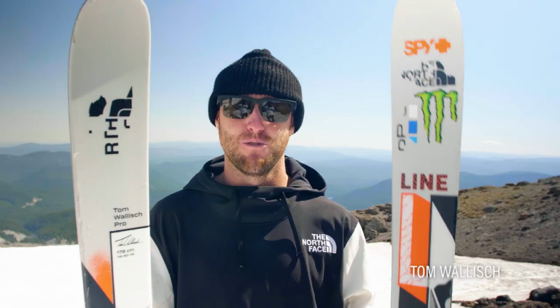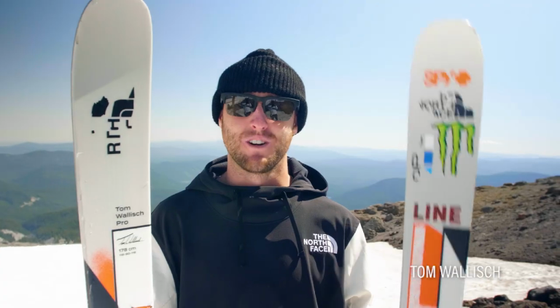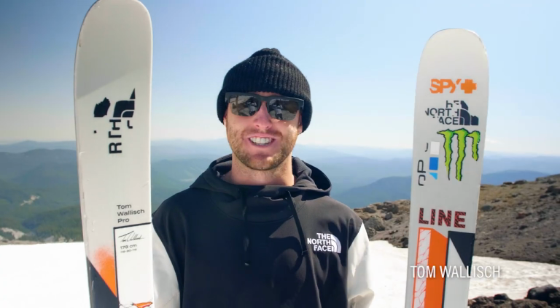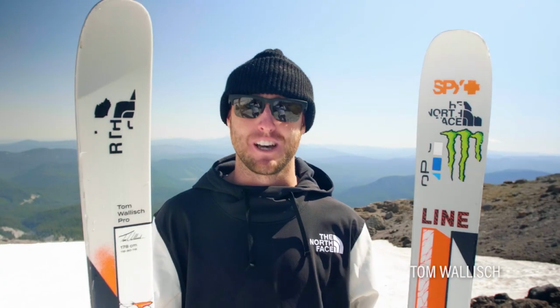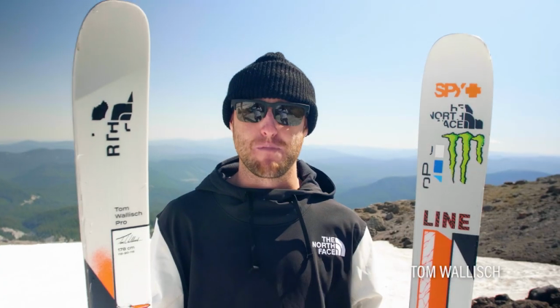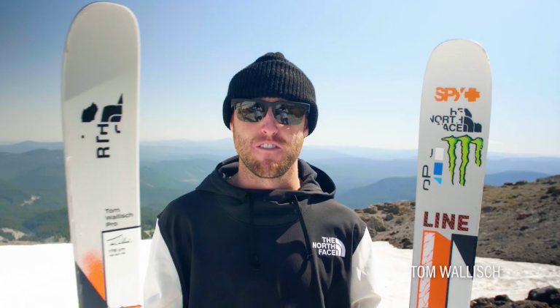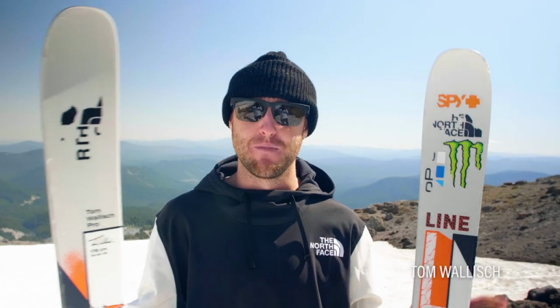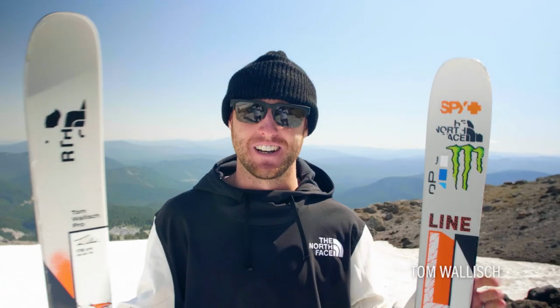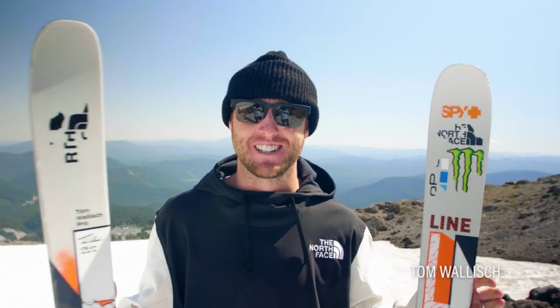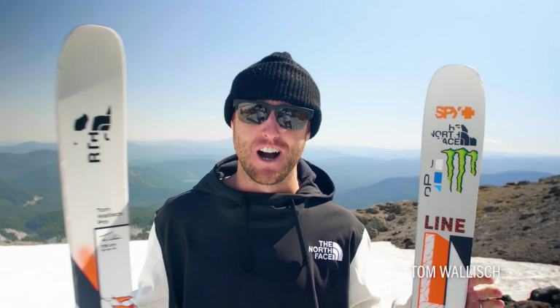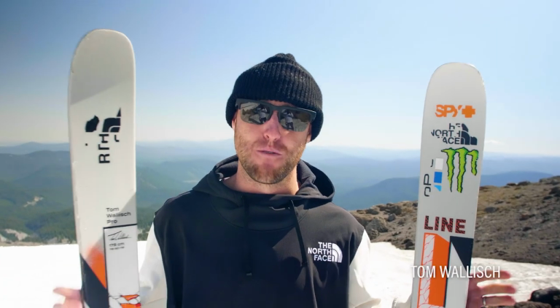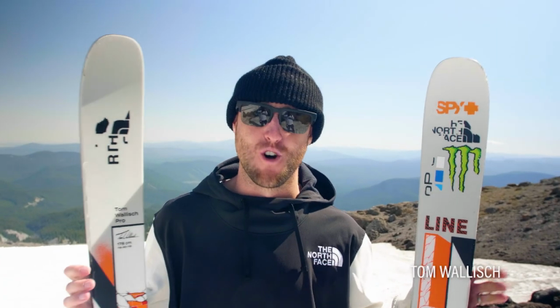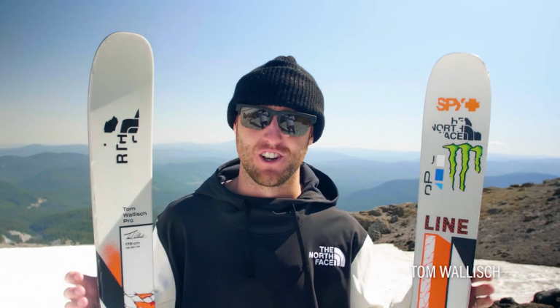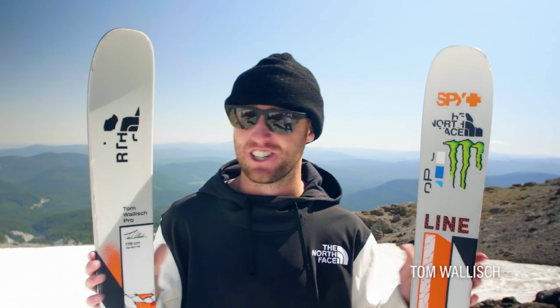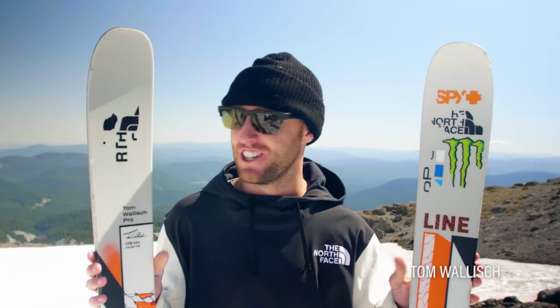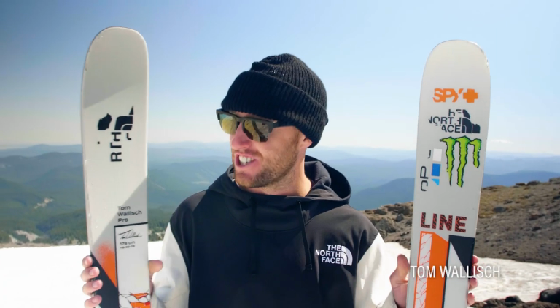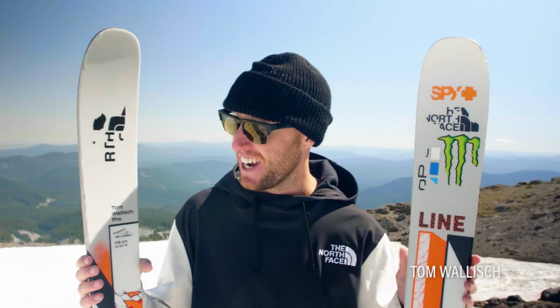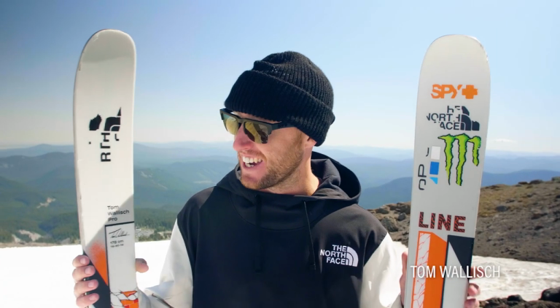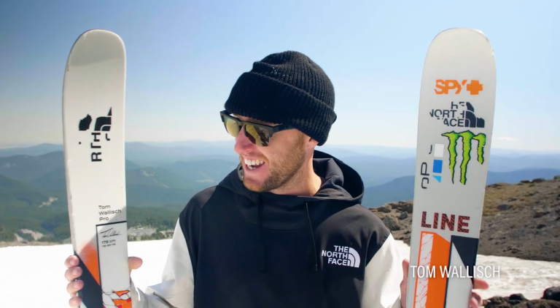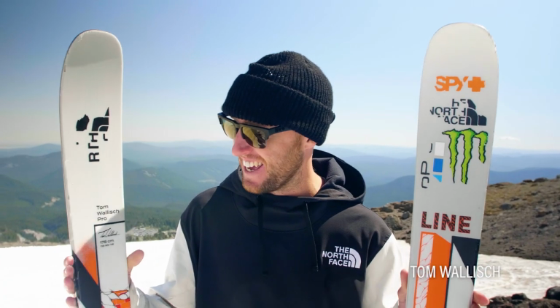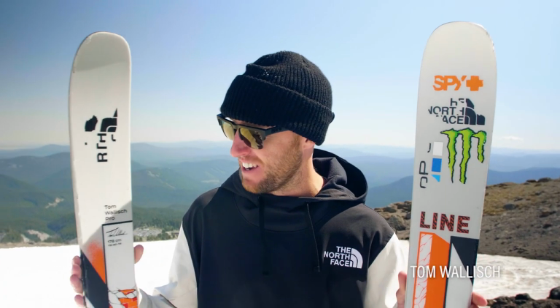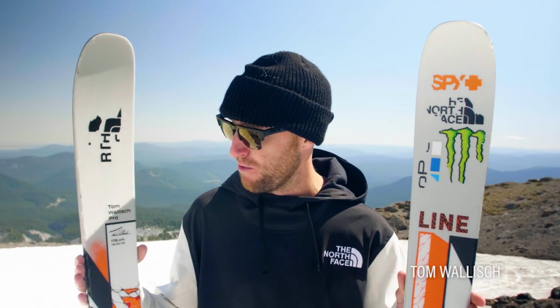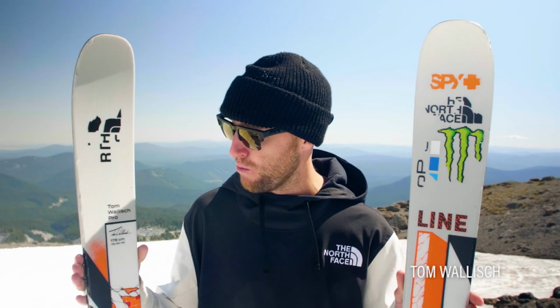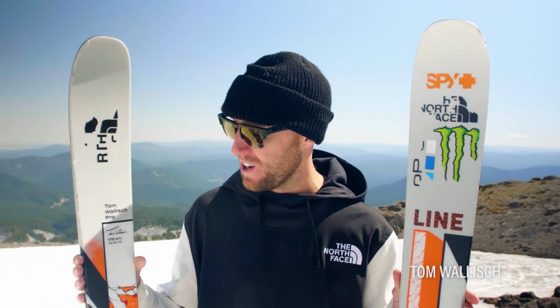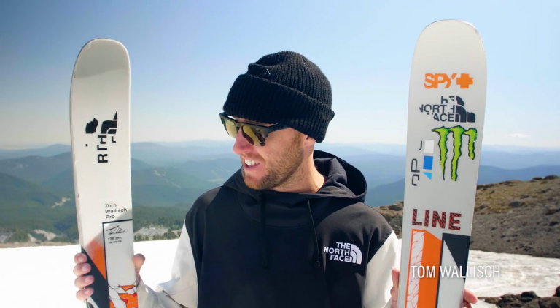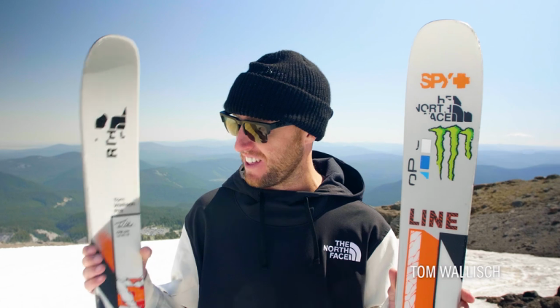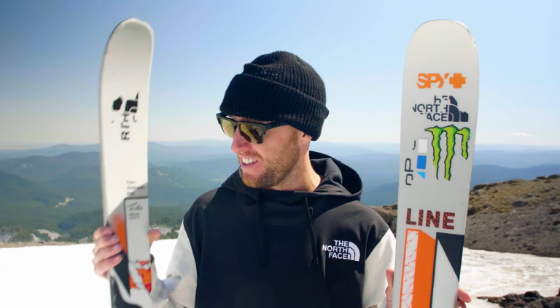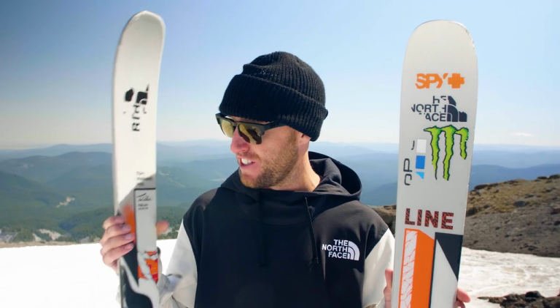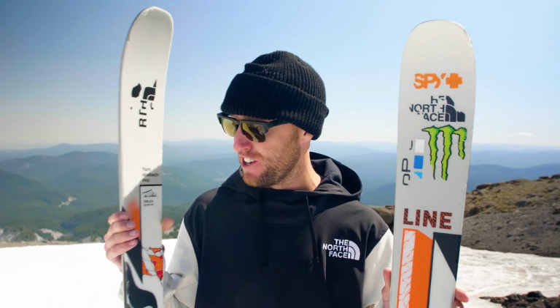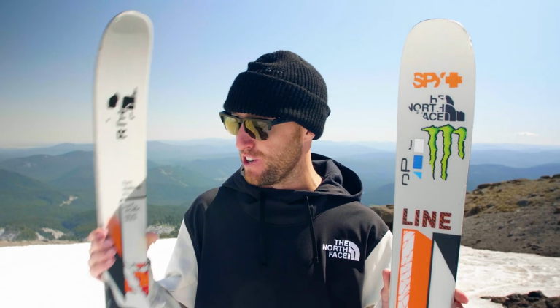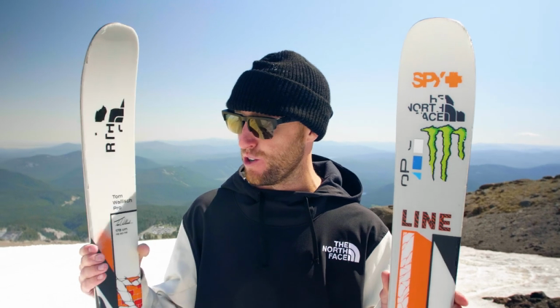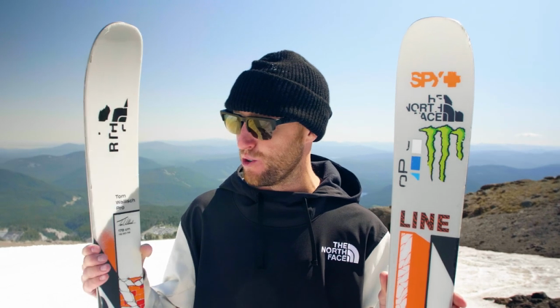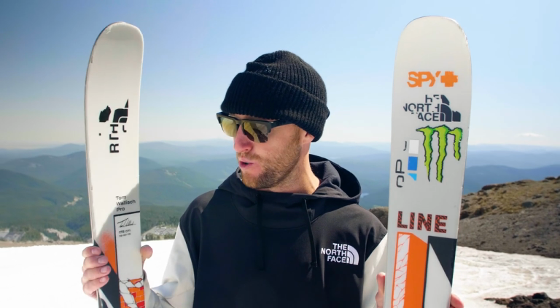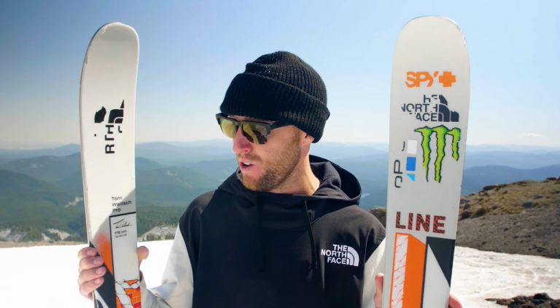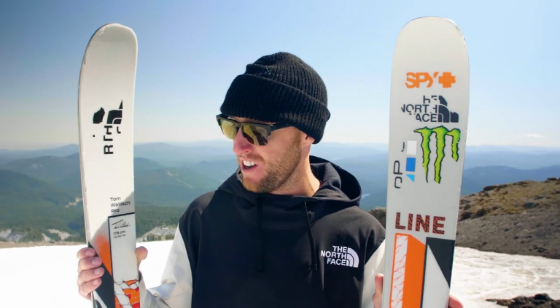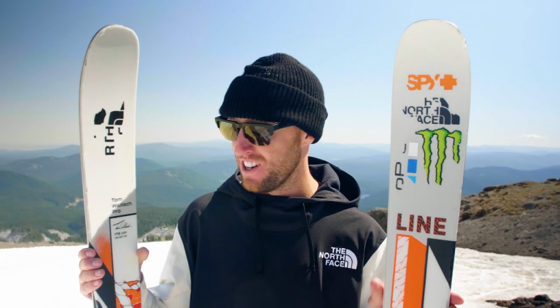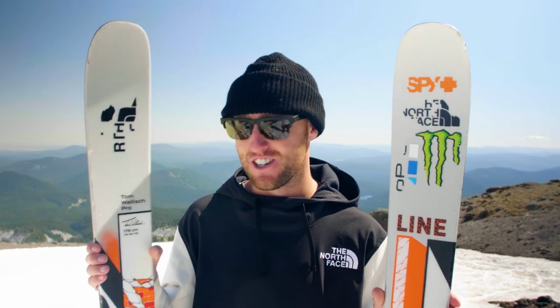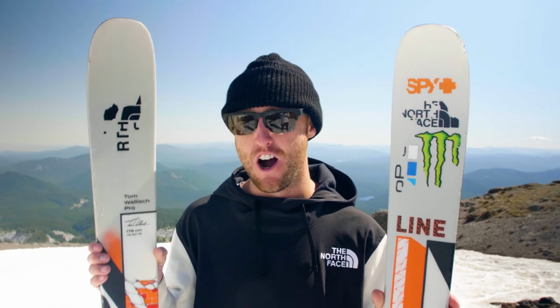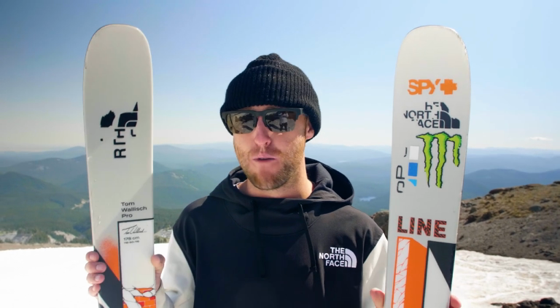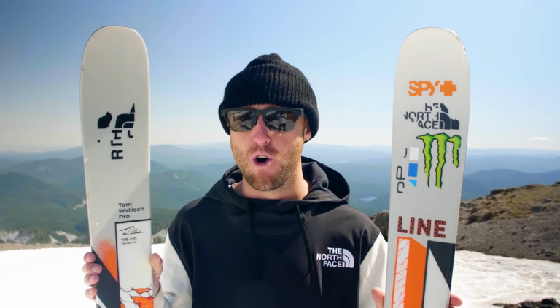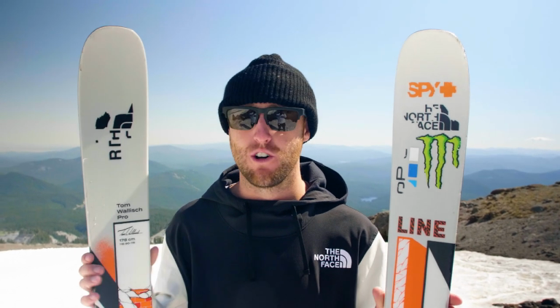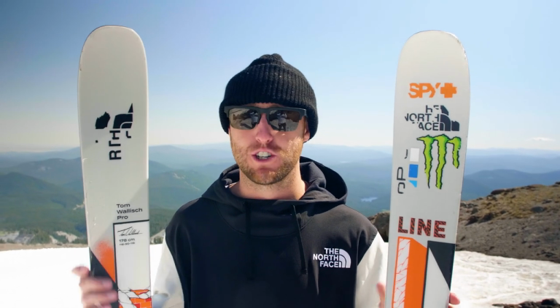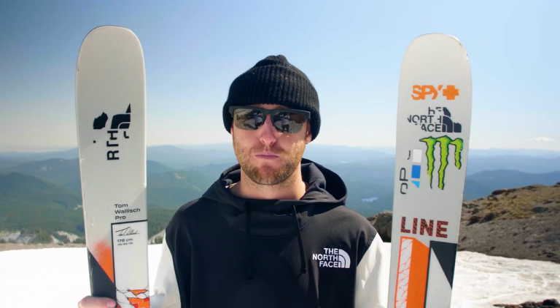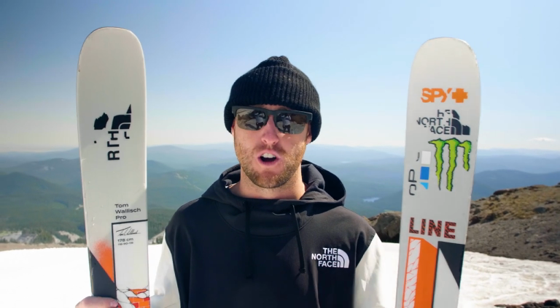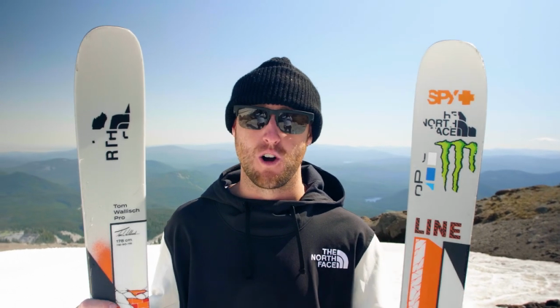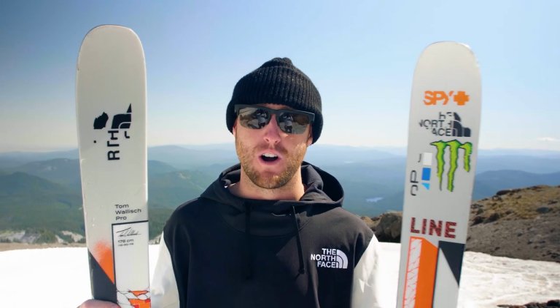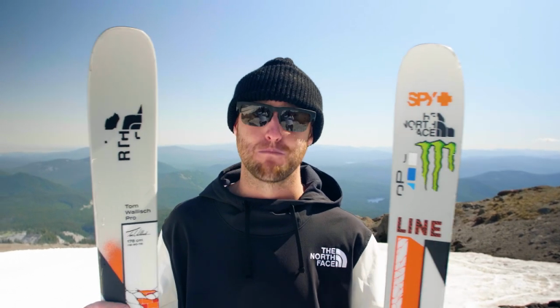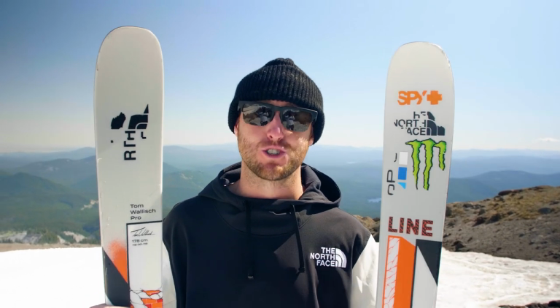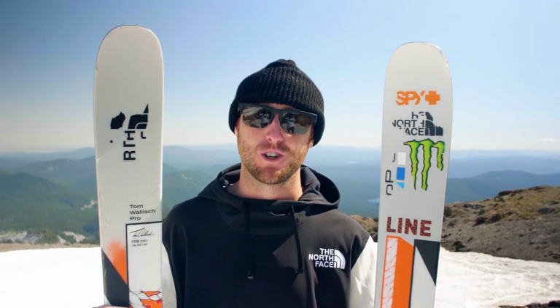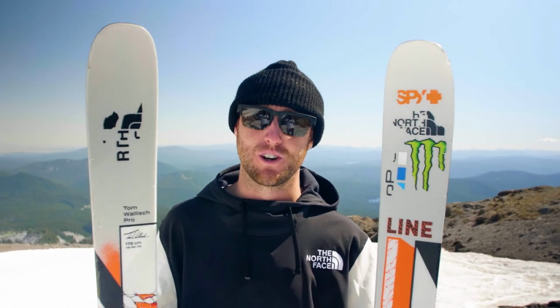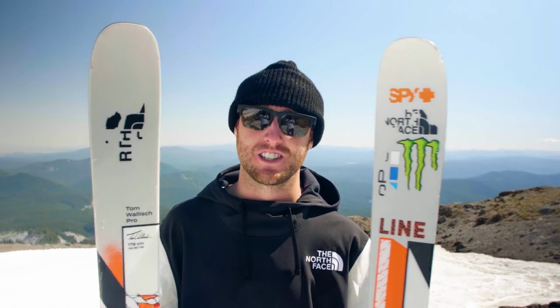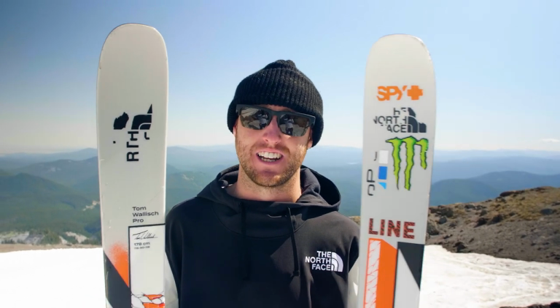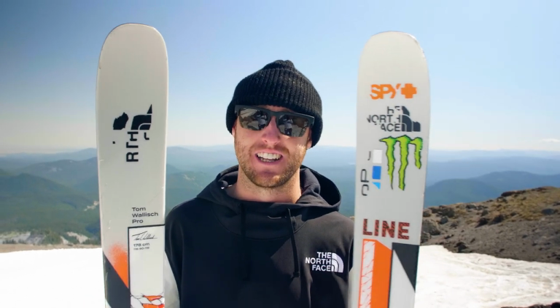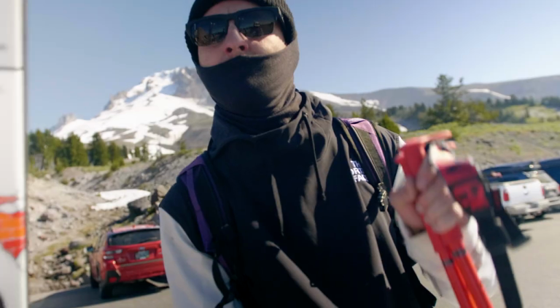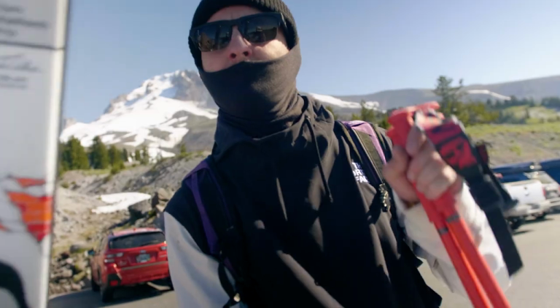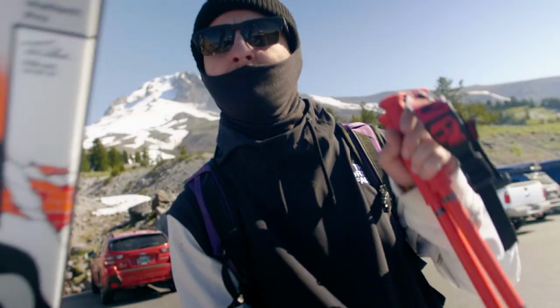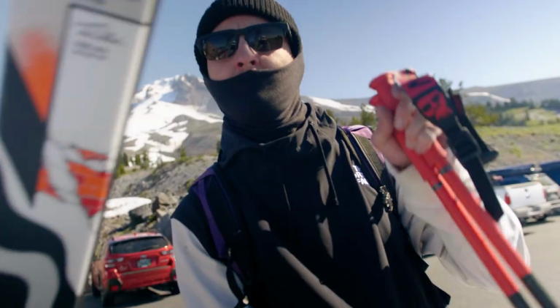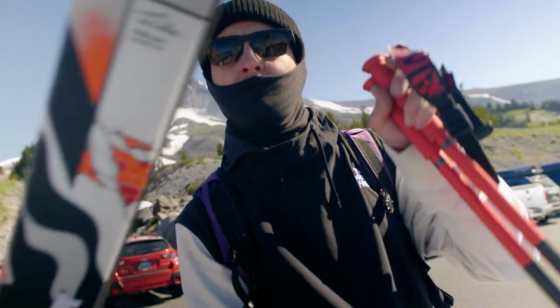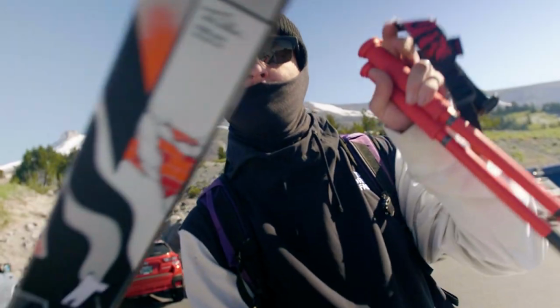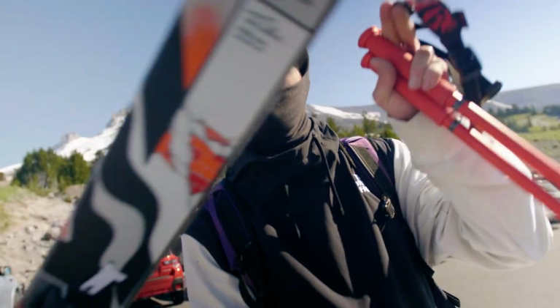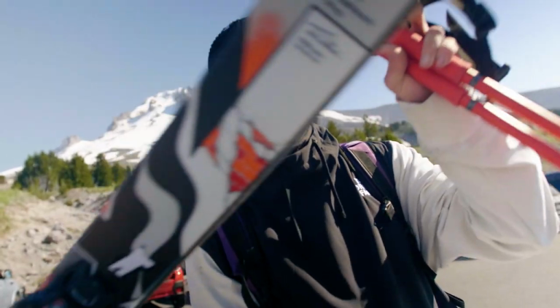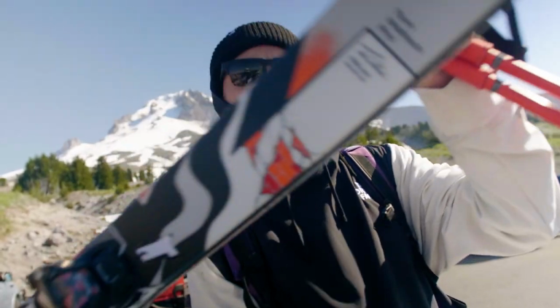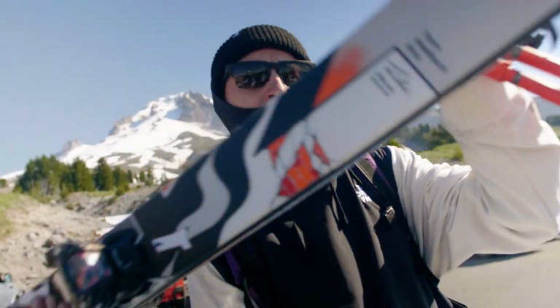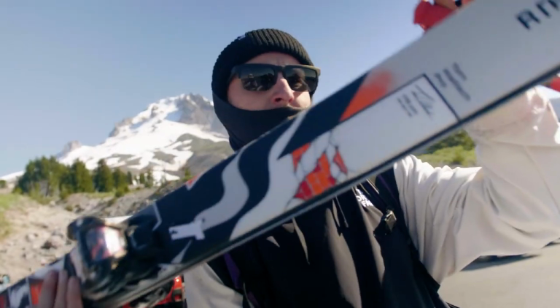What's up everybody? Tom Wallace here, checking in with the new Tom Wallace Pro. I'm so excited to tell you about this ski.